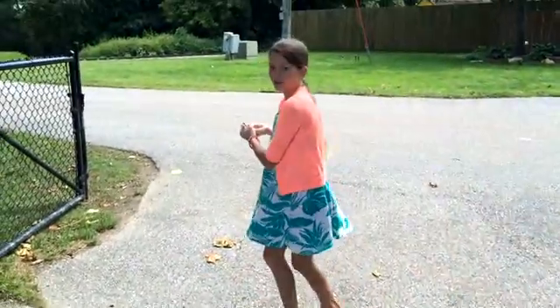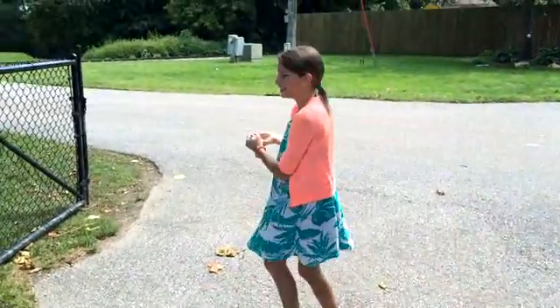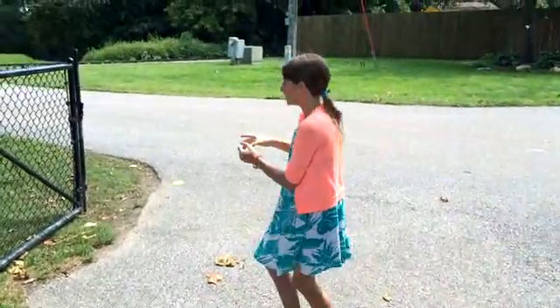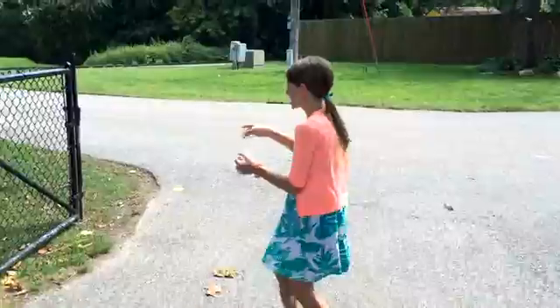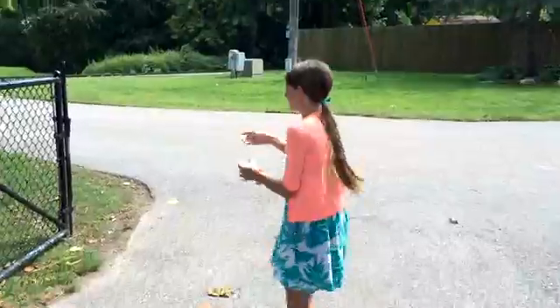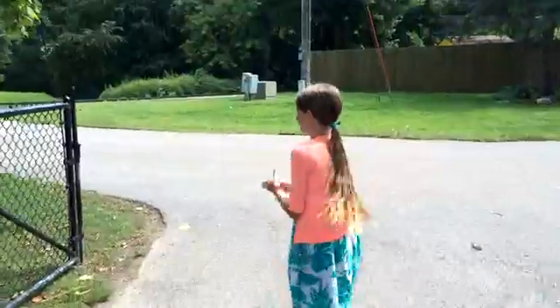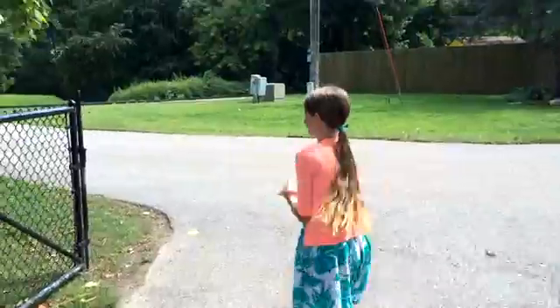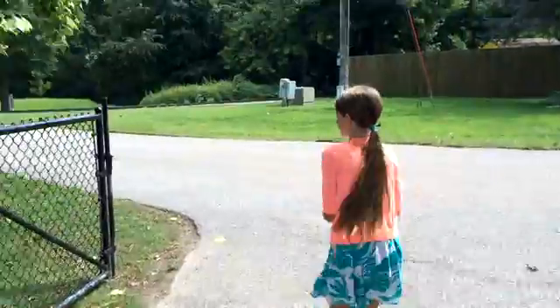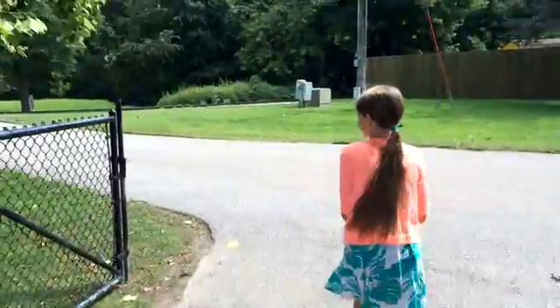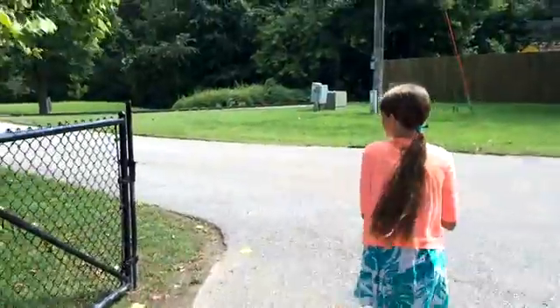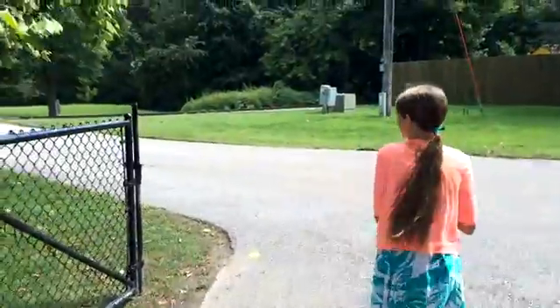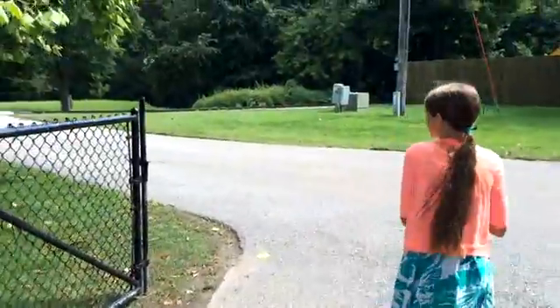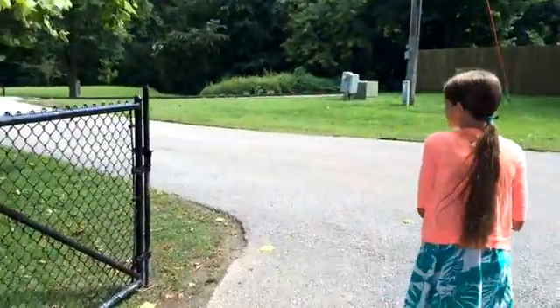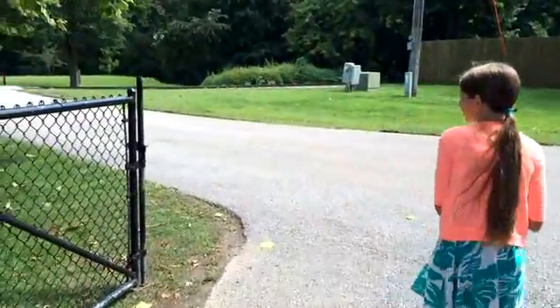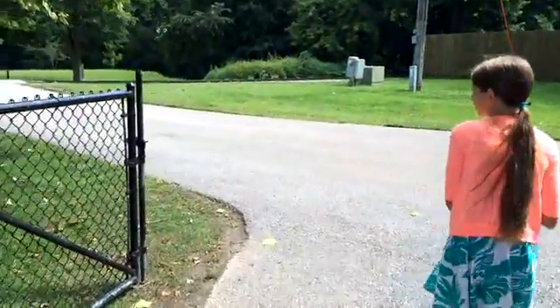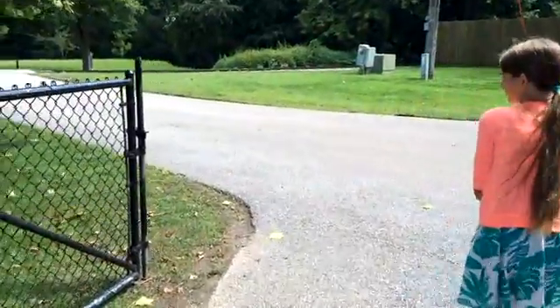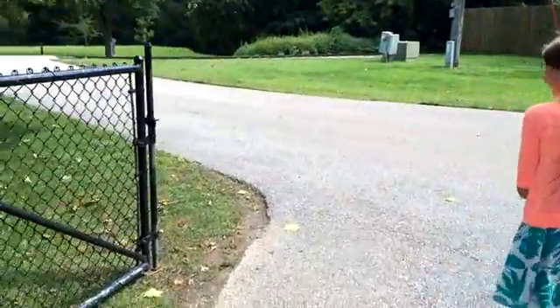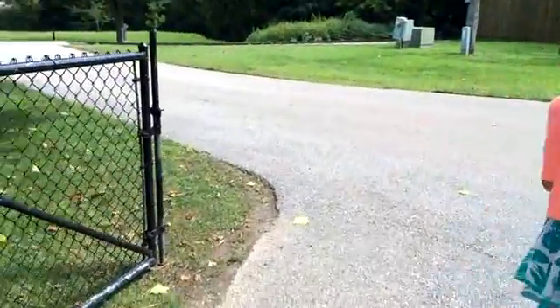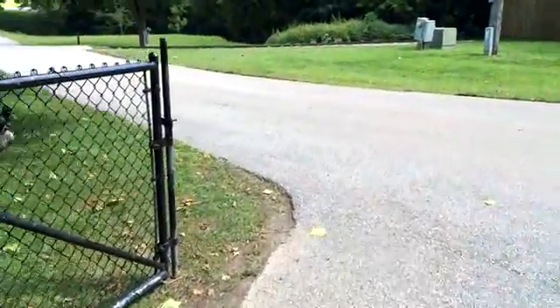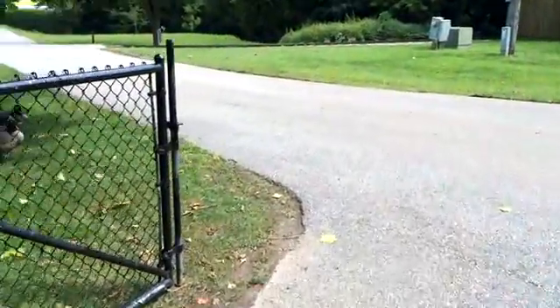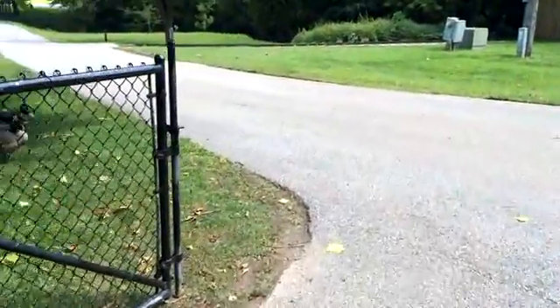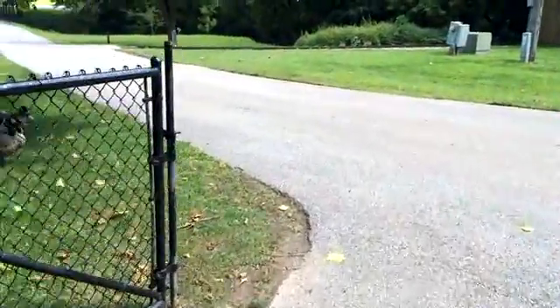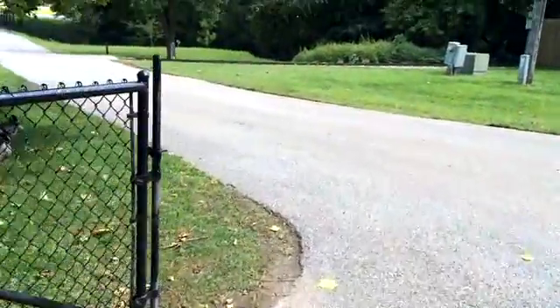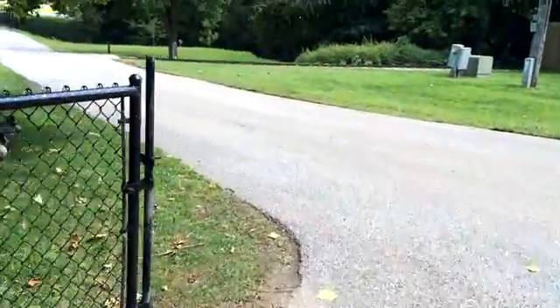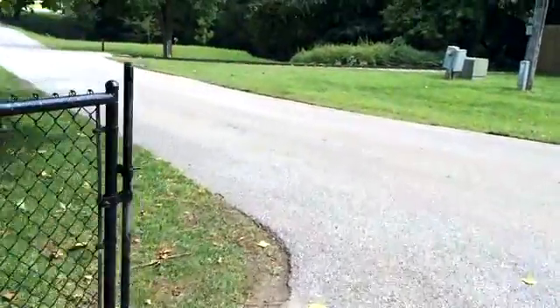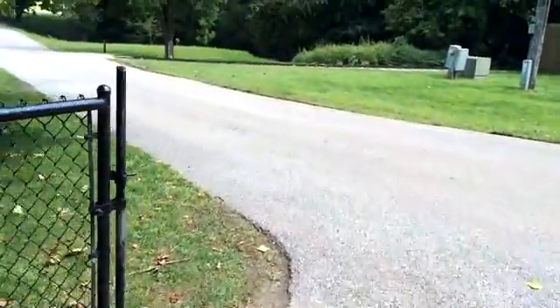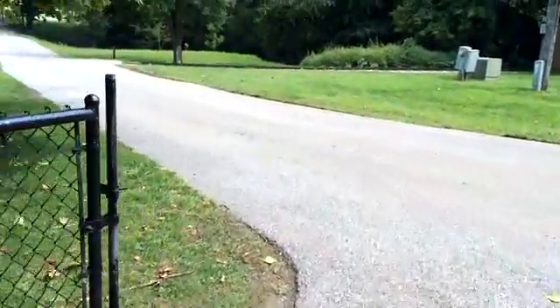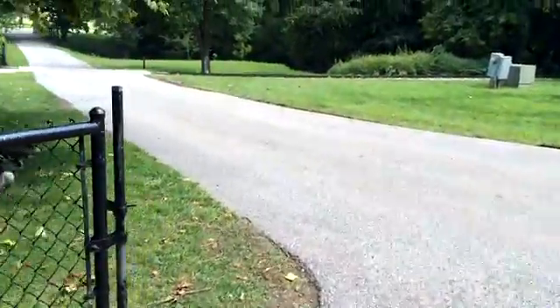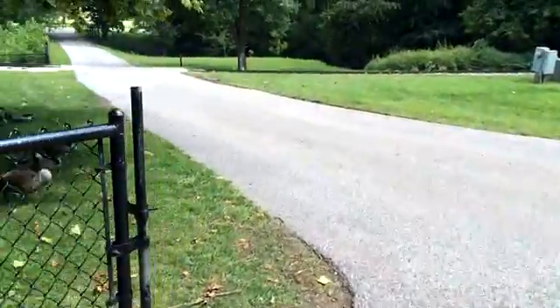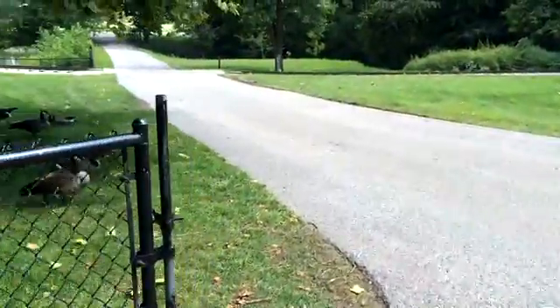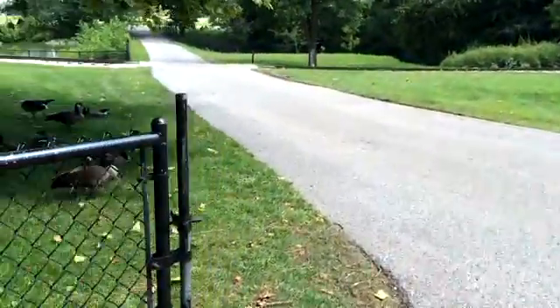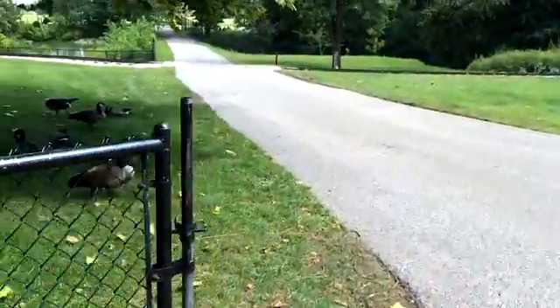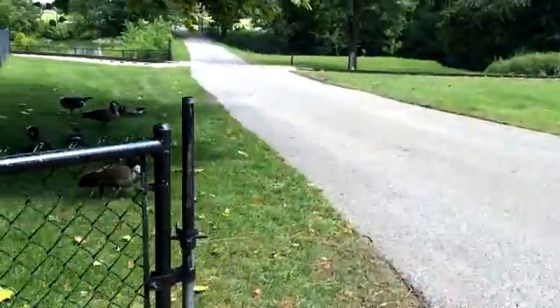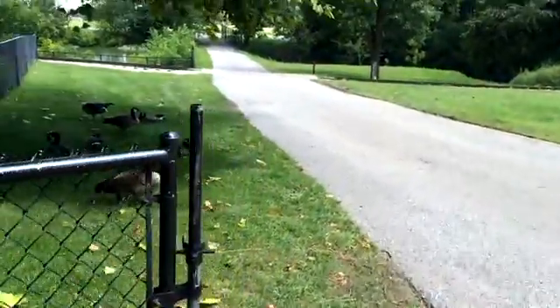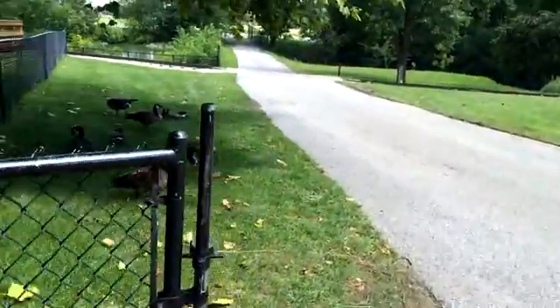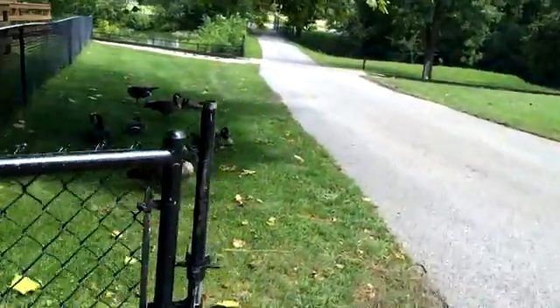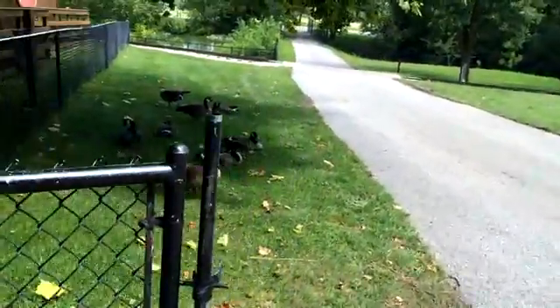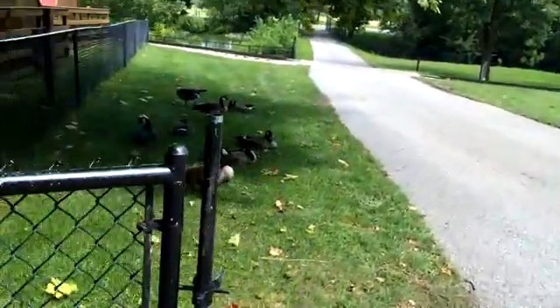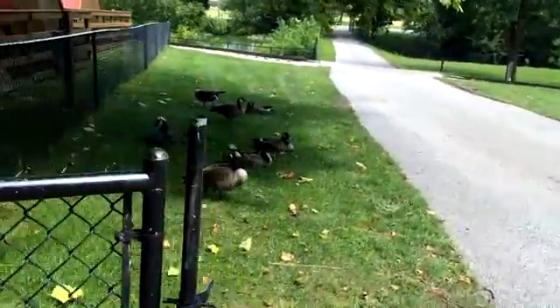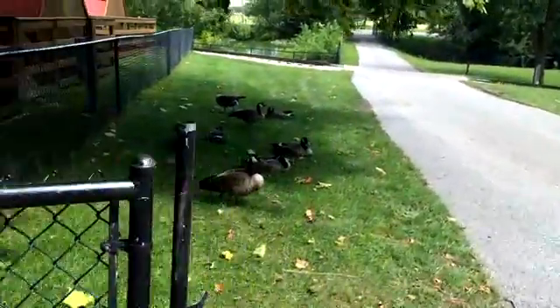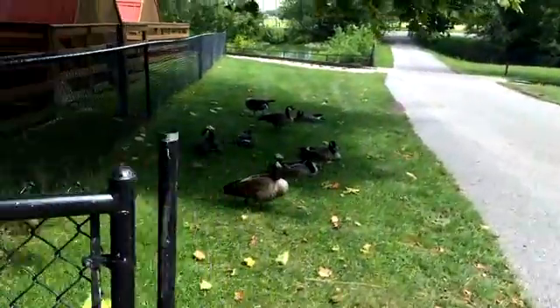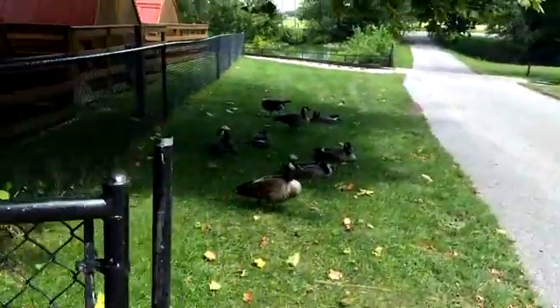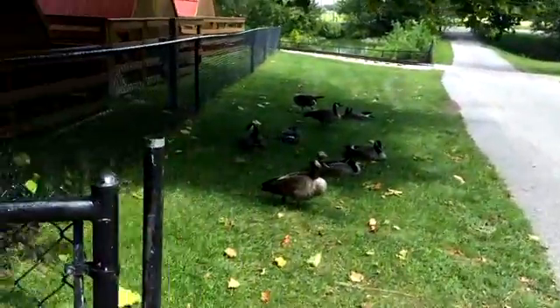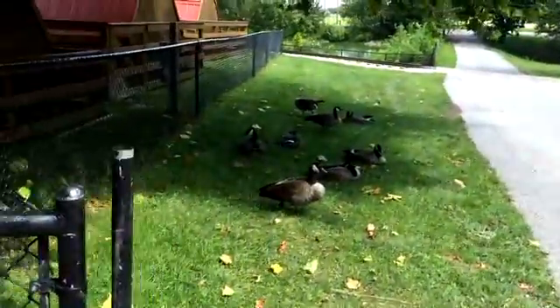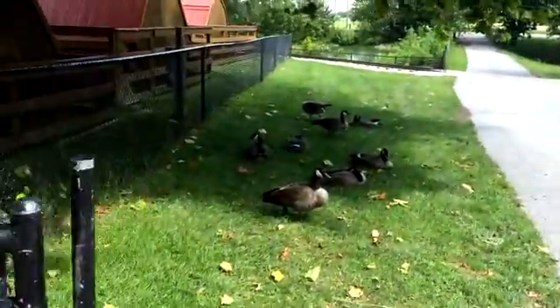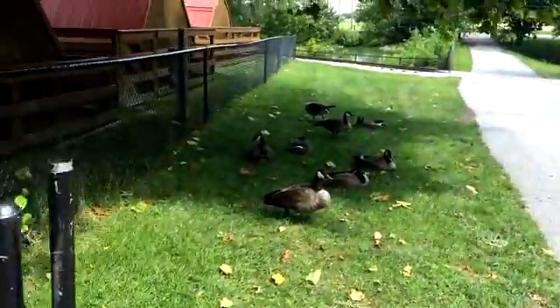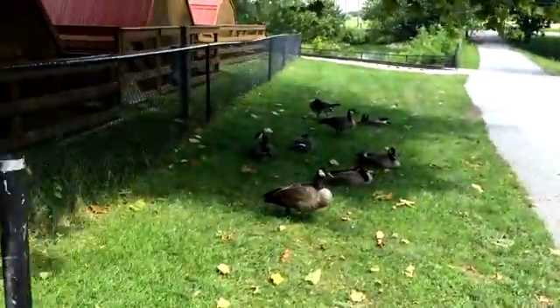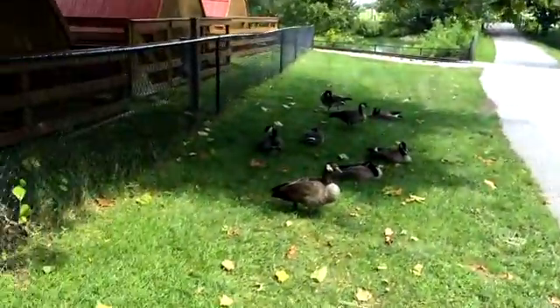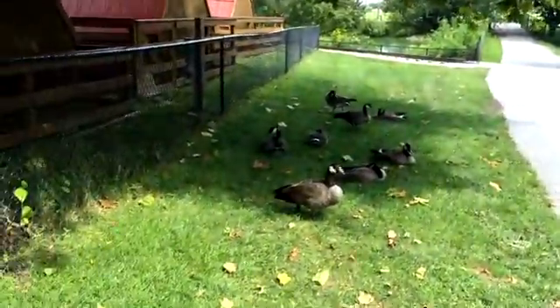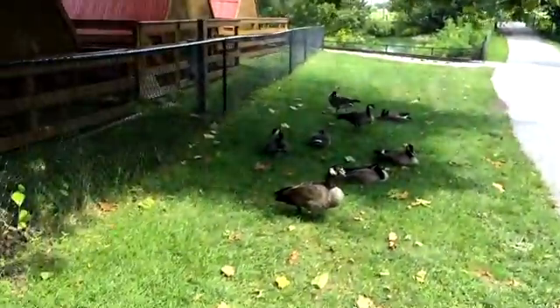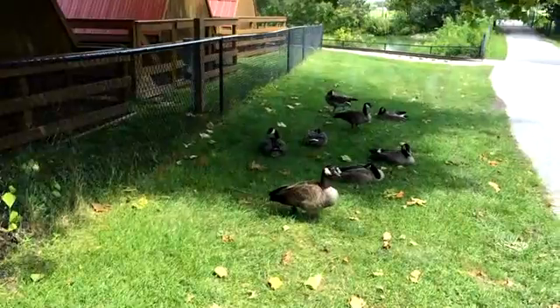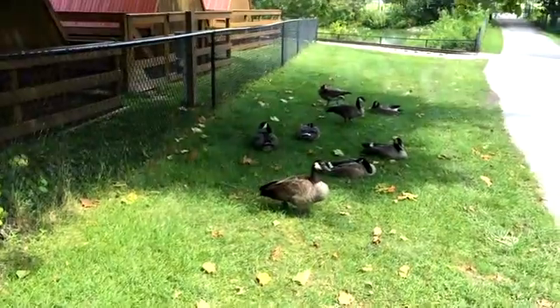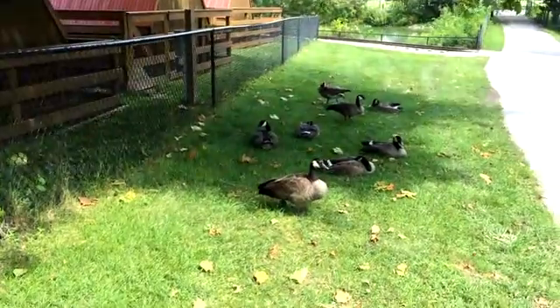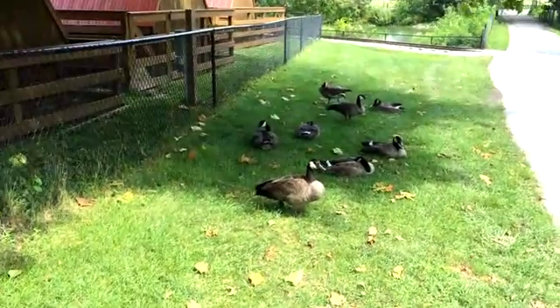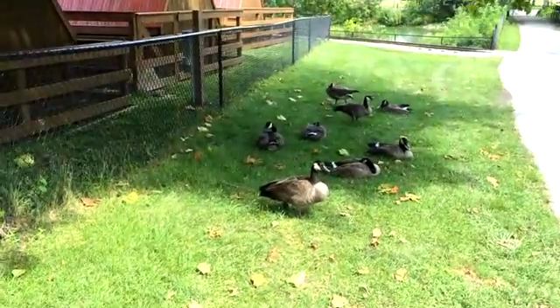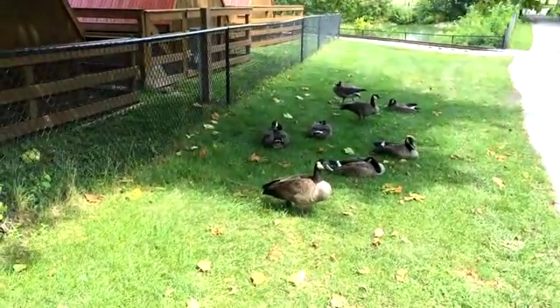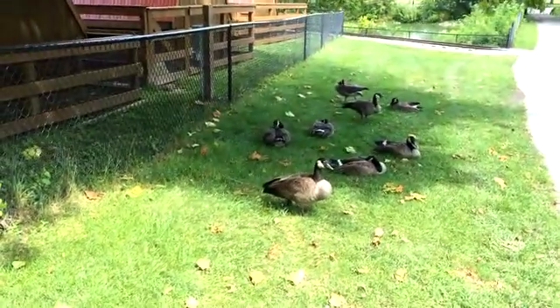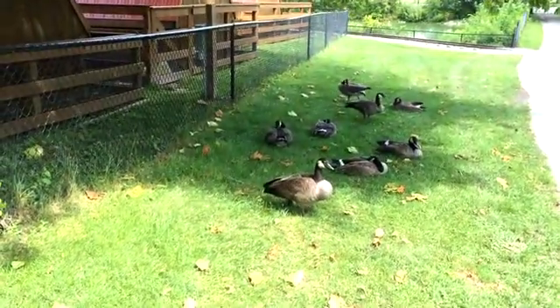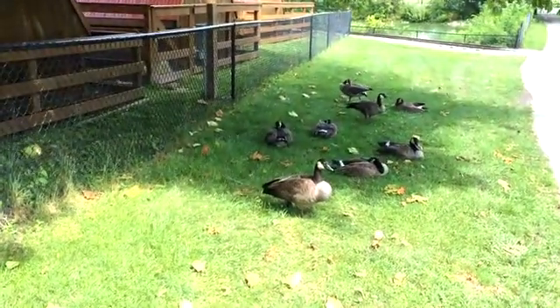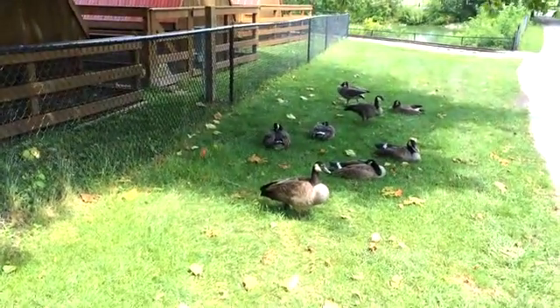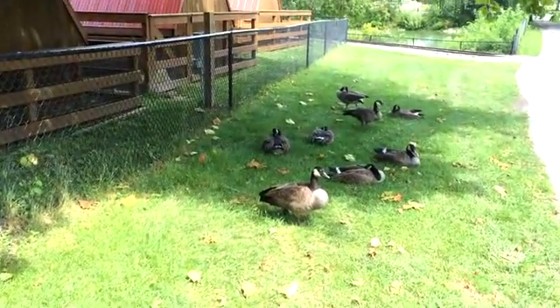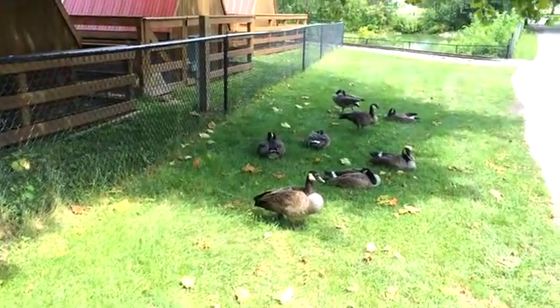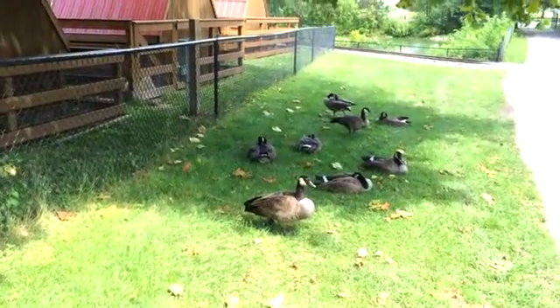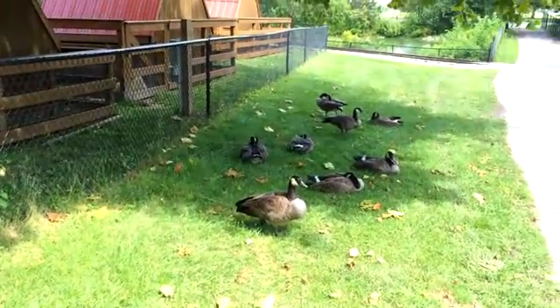Look at these, look at them — there's so many. I want to get bit by one though.